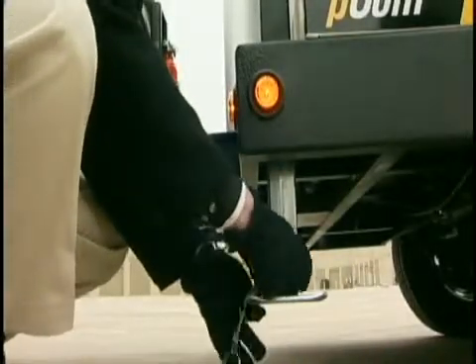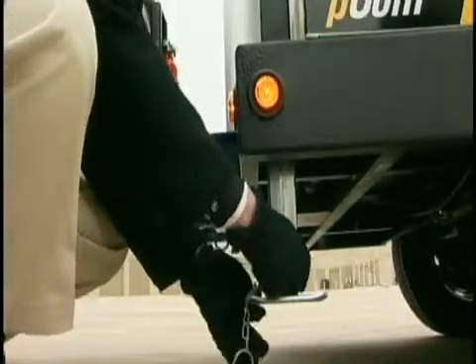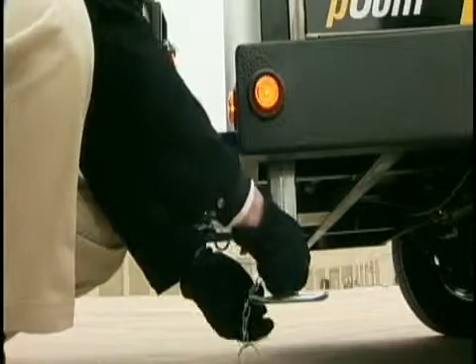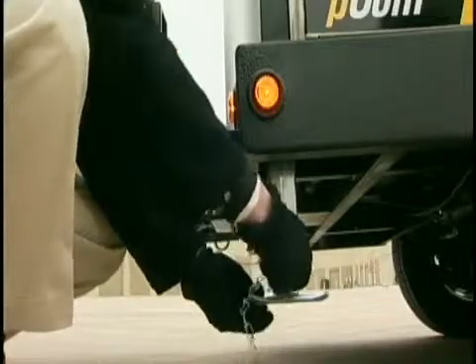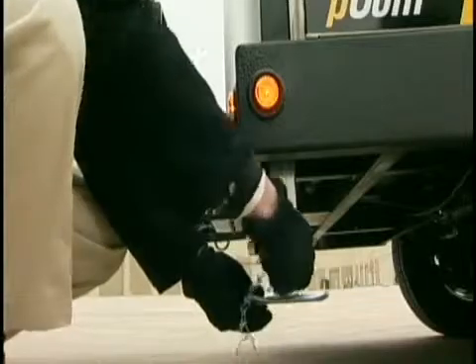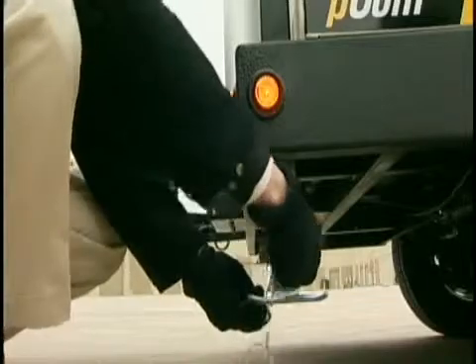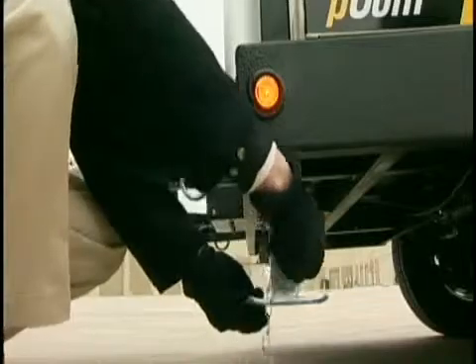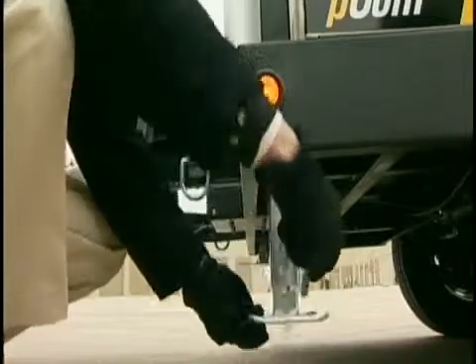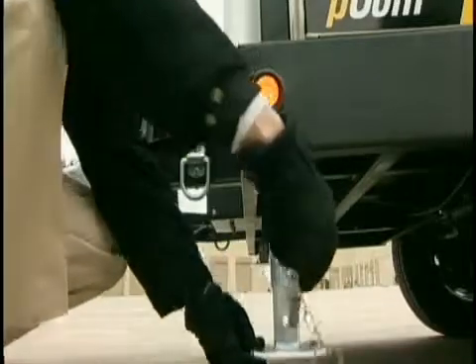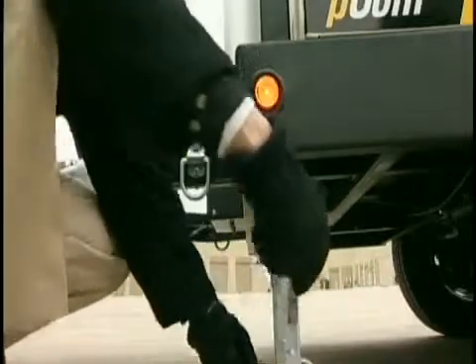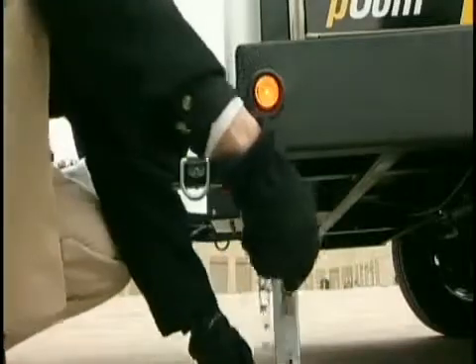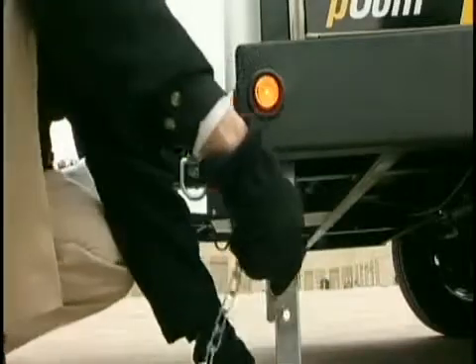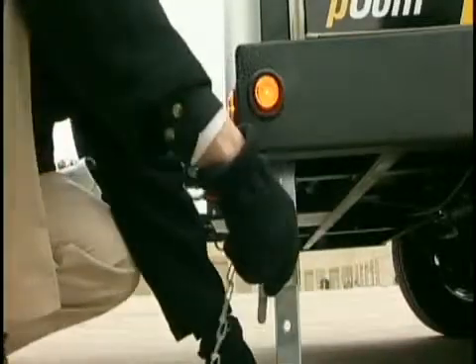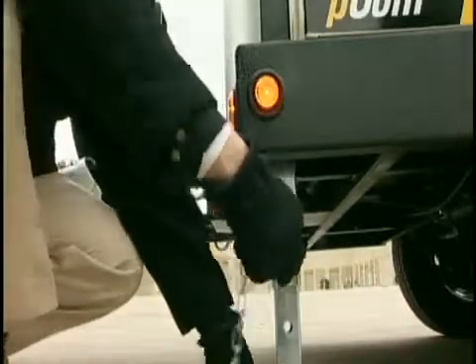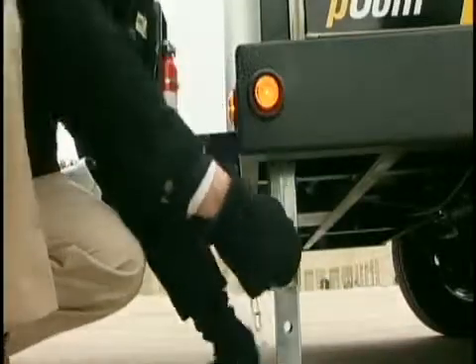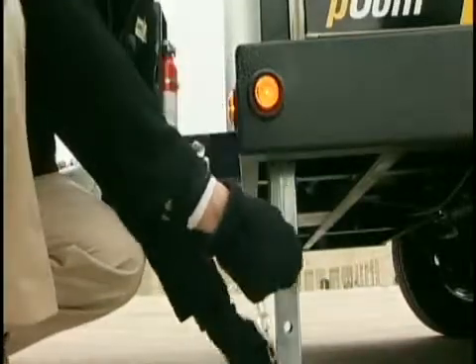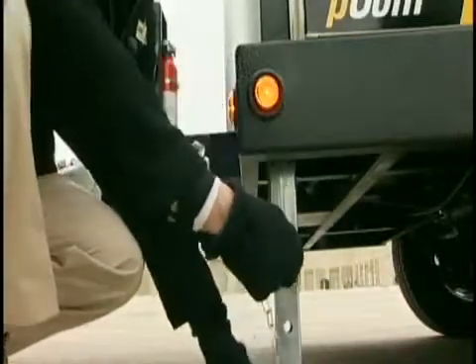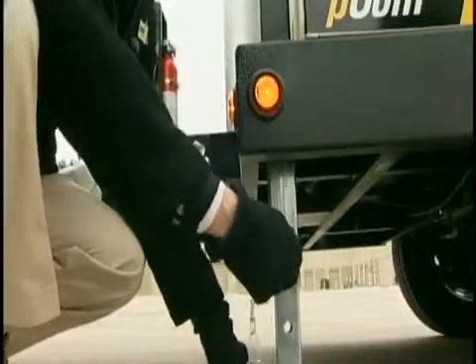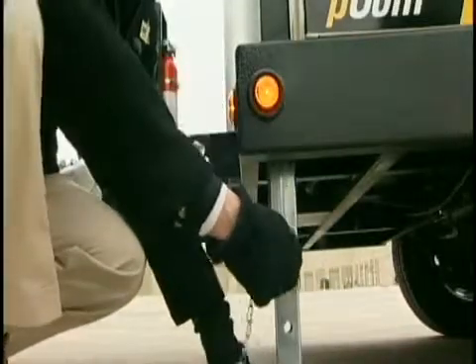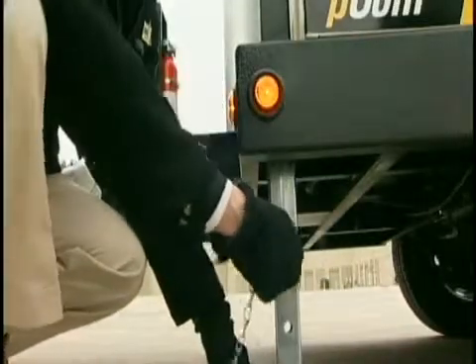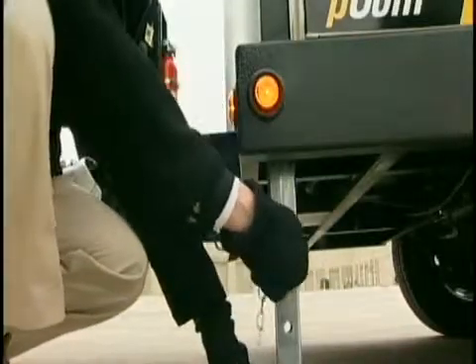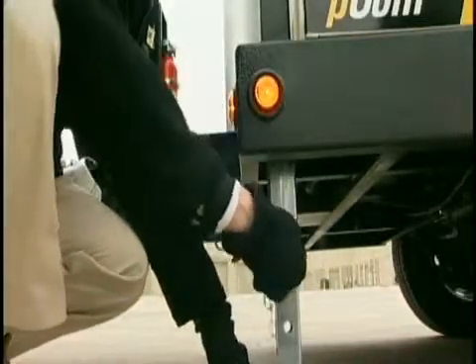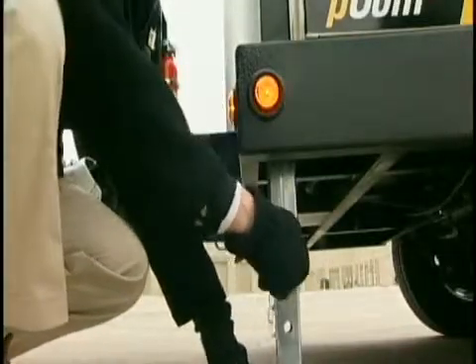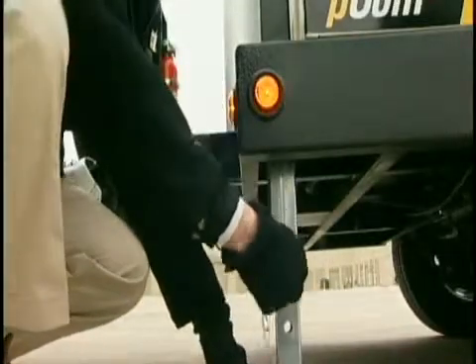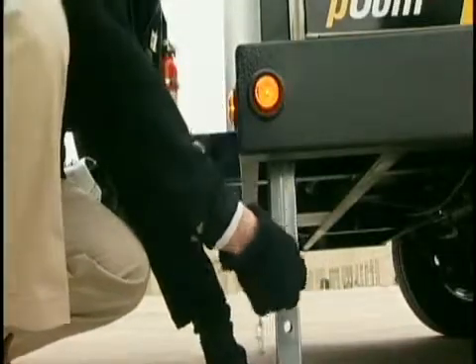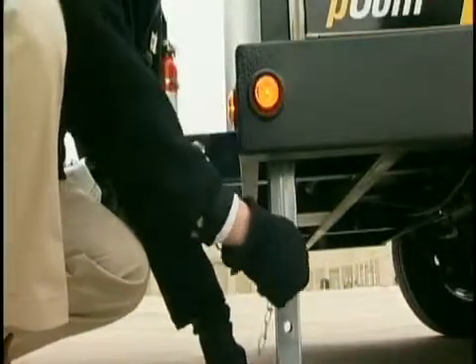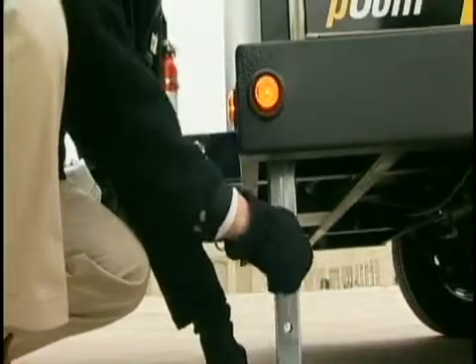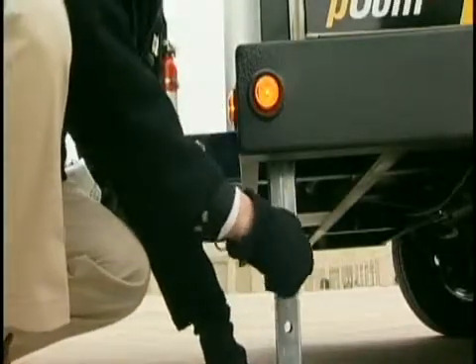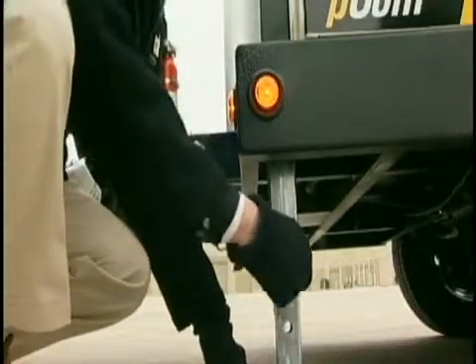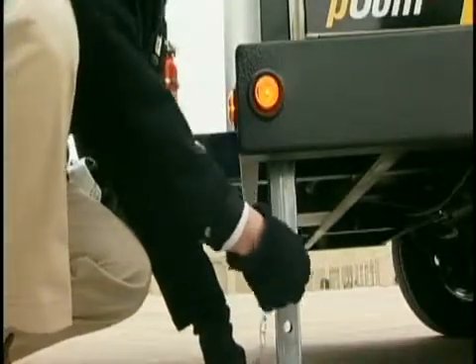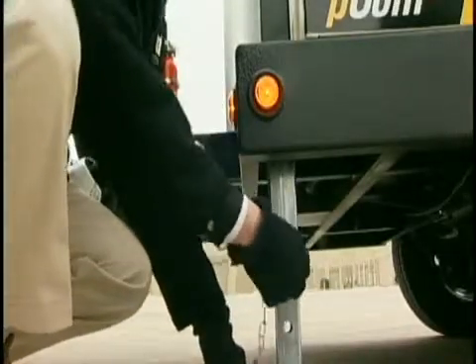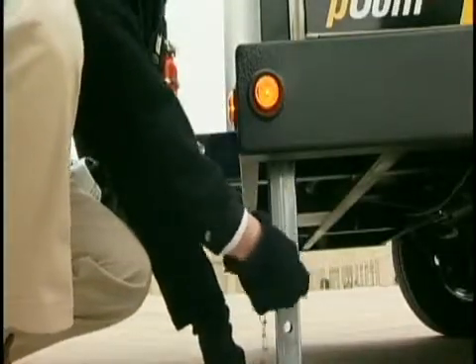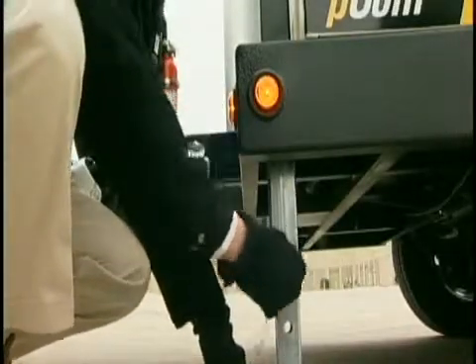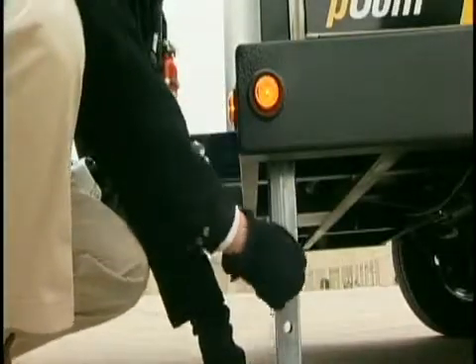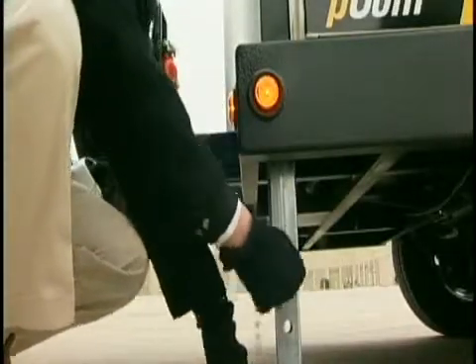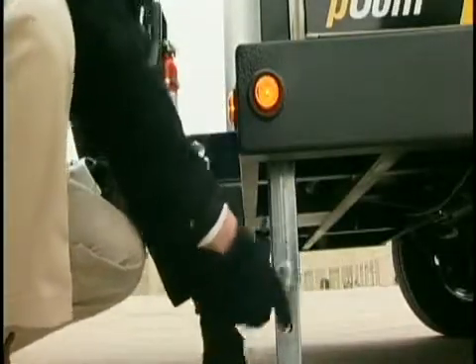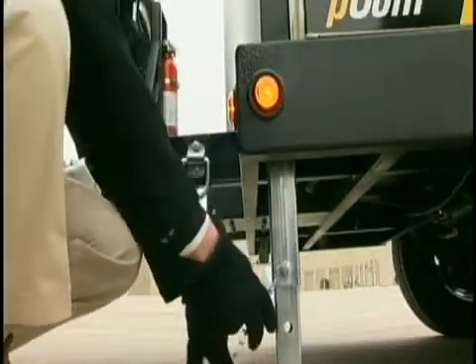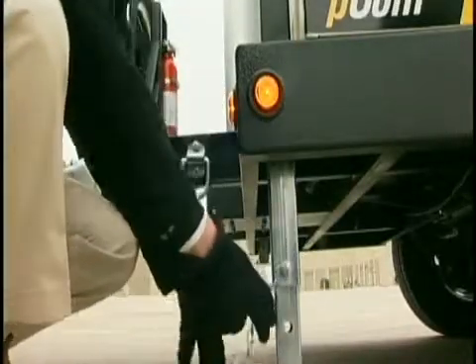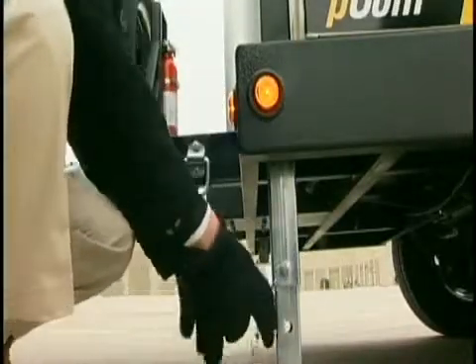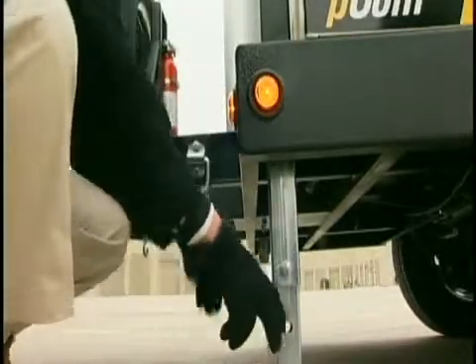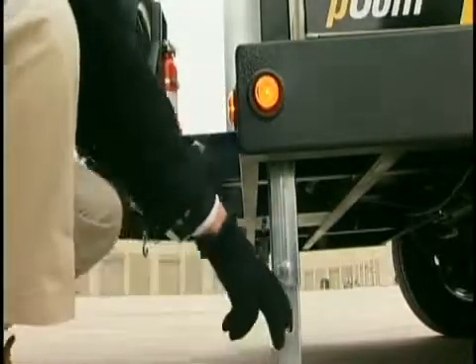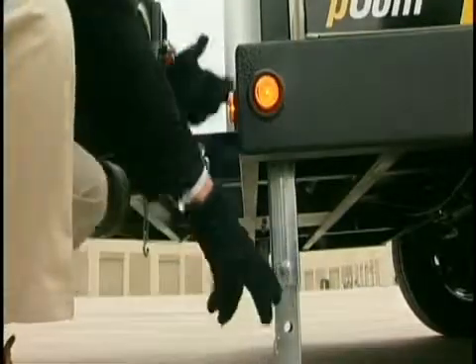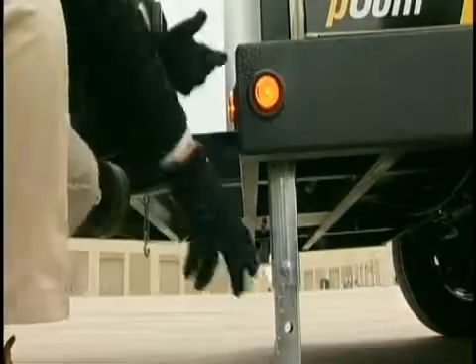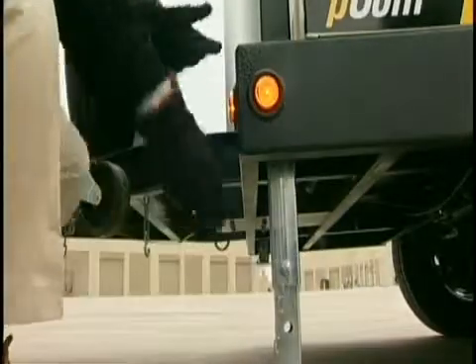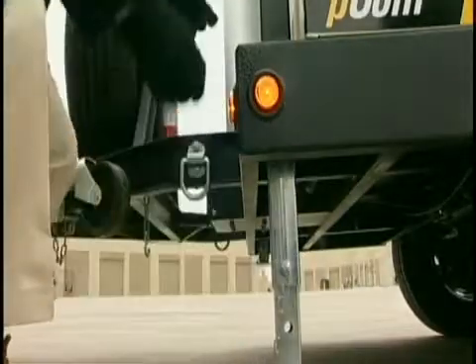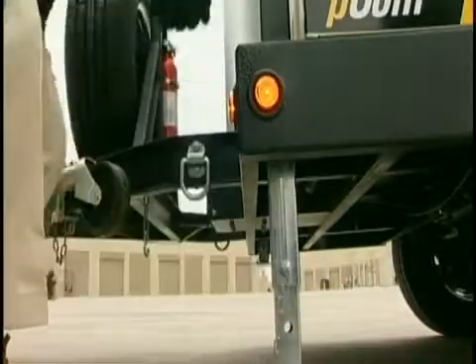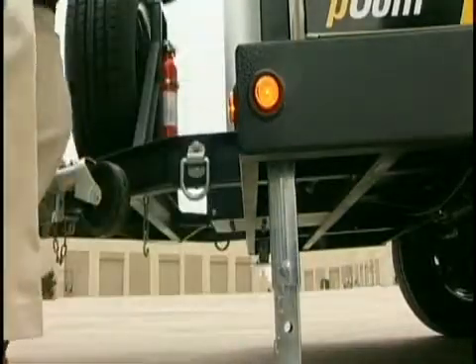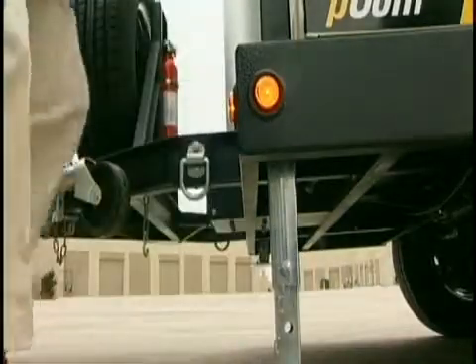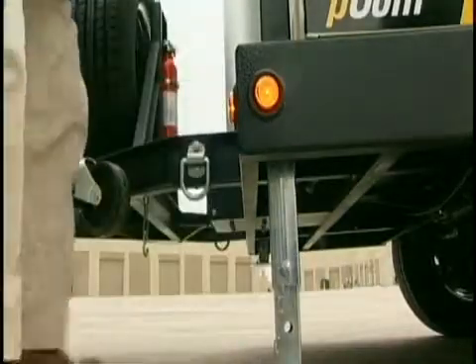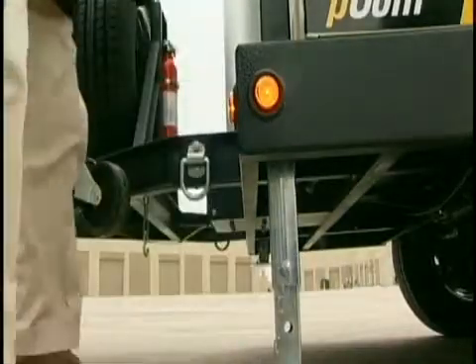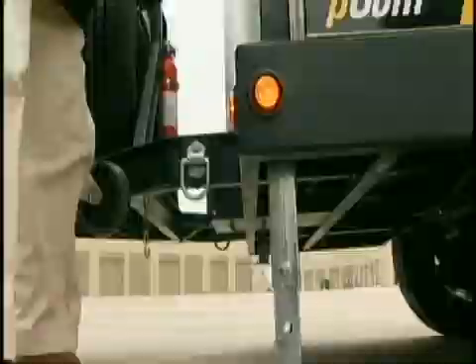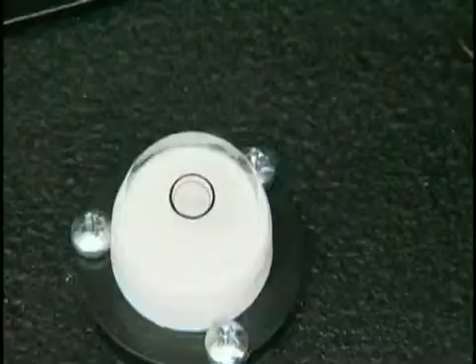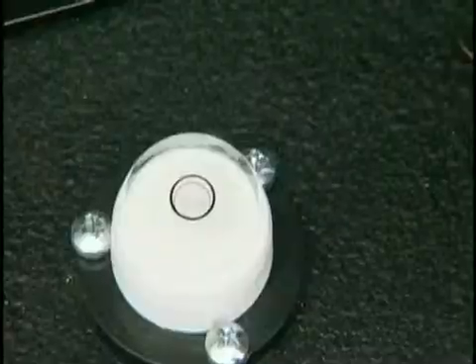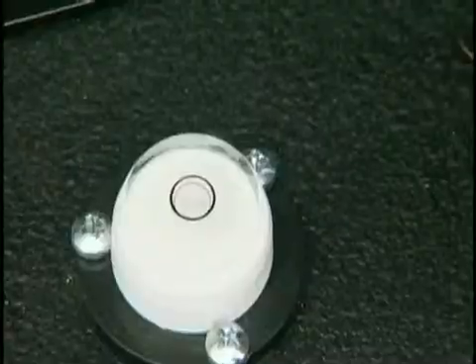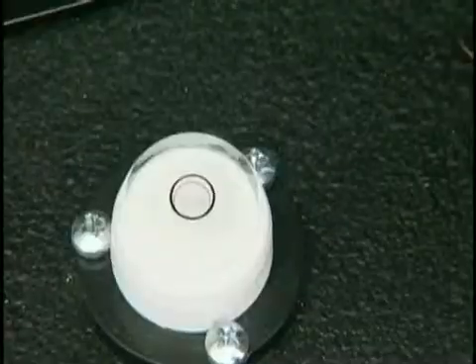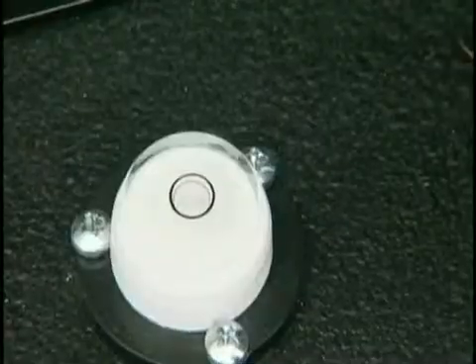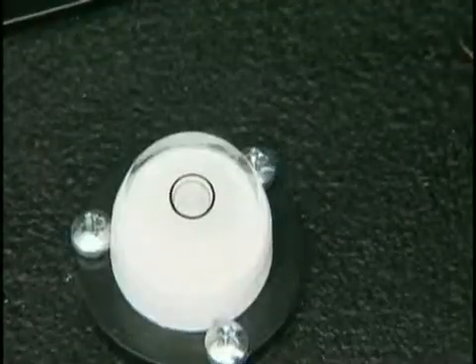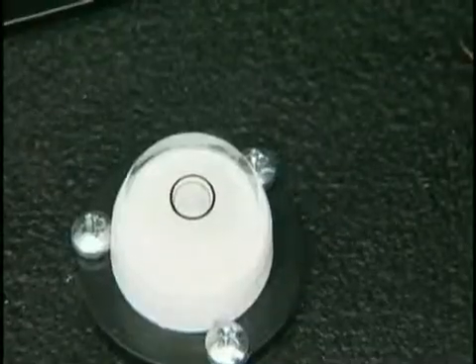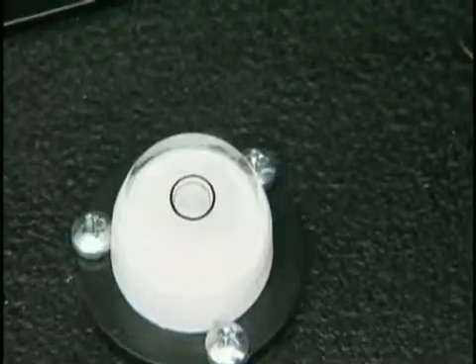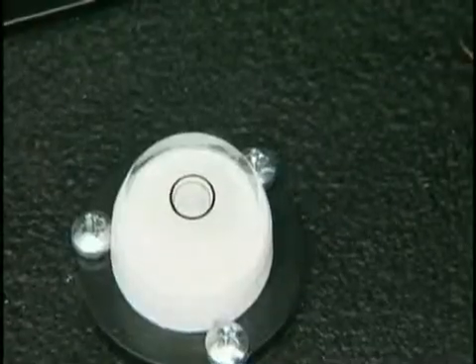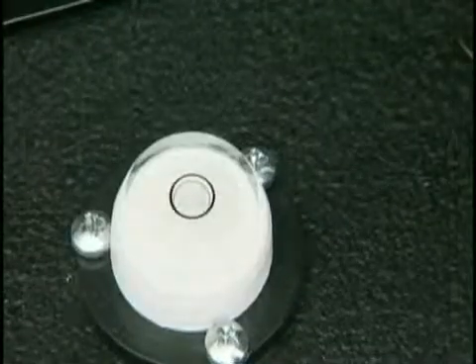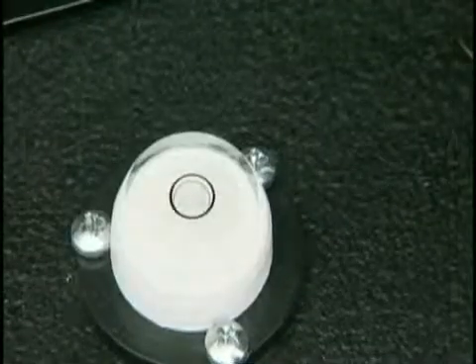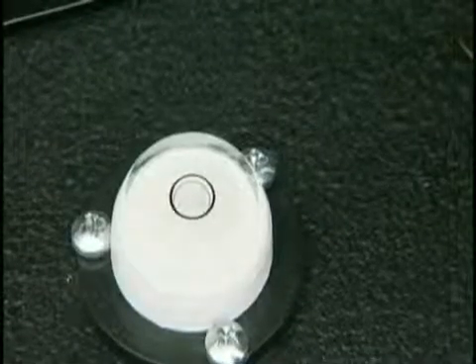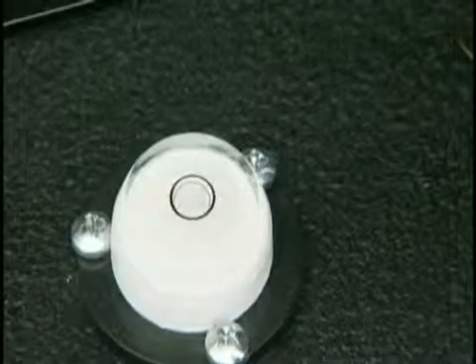Being able to pull the pin and lower the jack leg makes it very easy to set up and saves a lot of time.